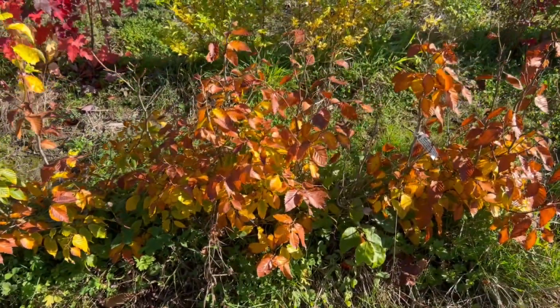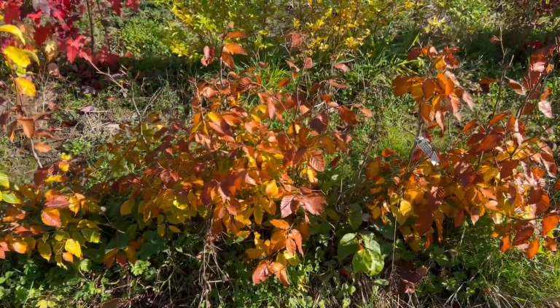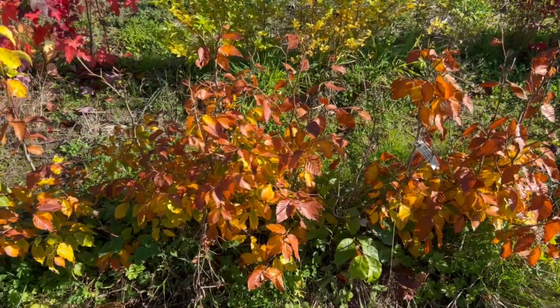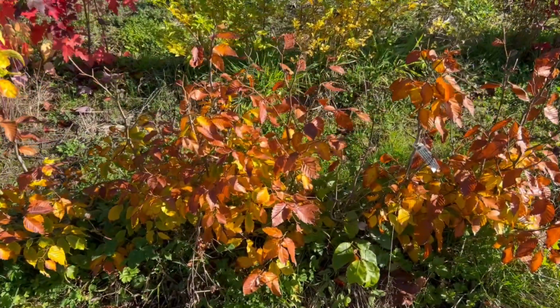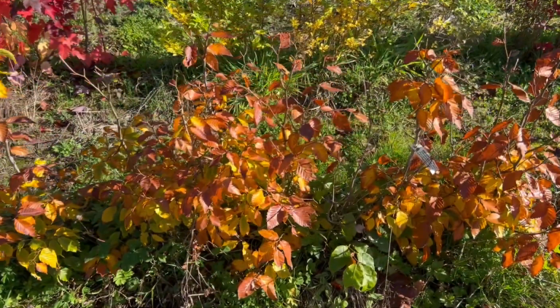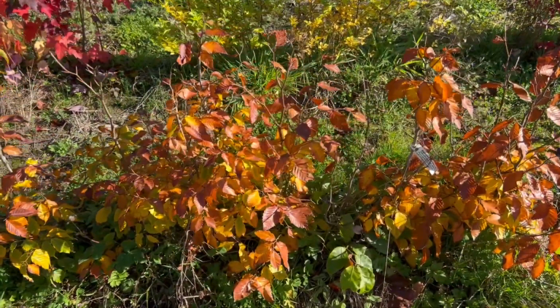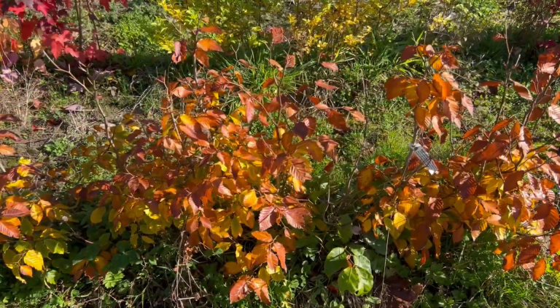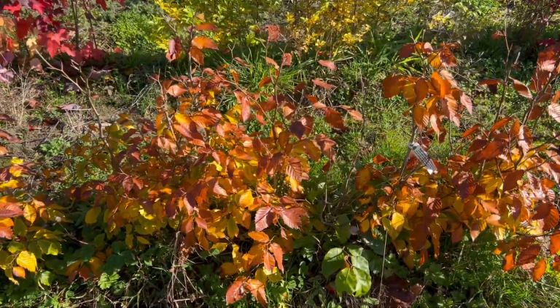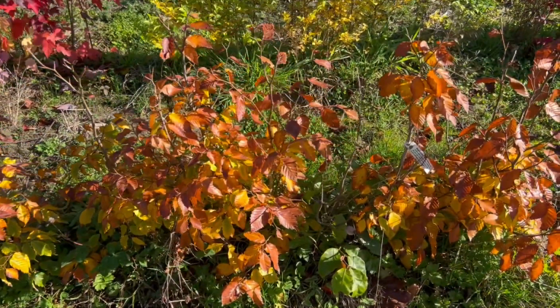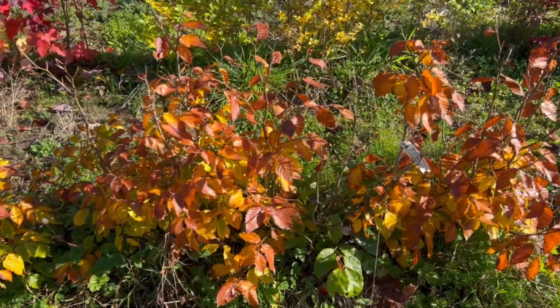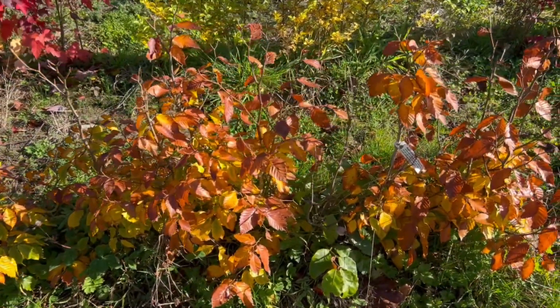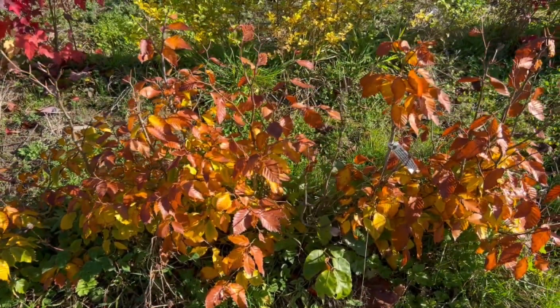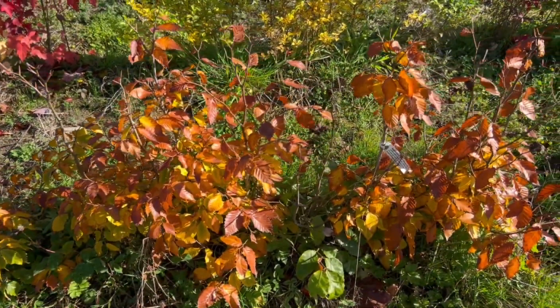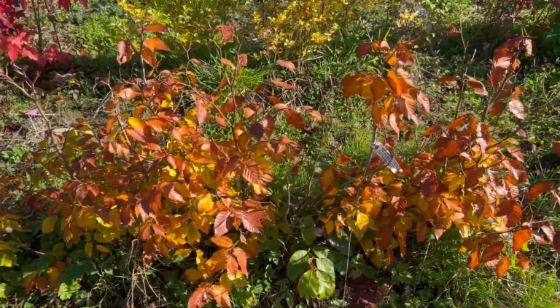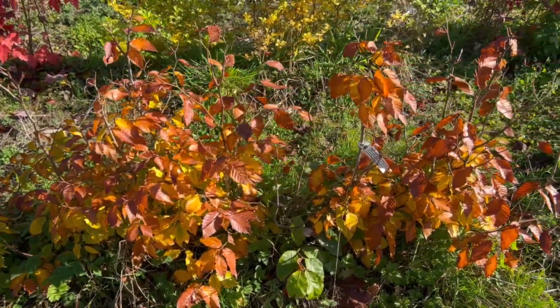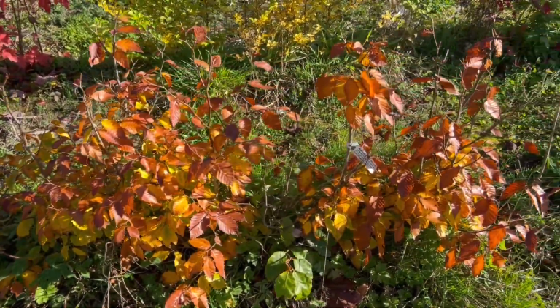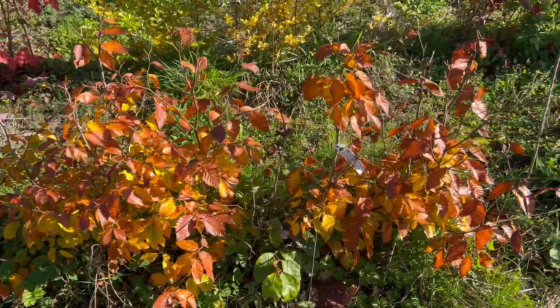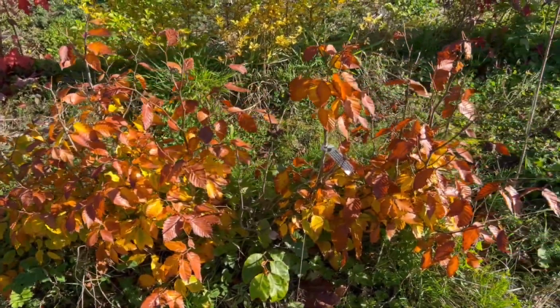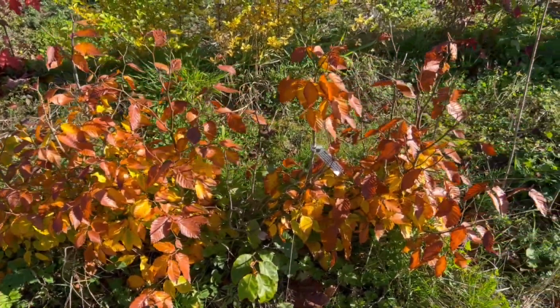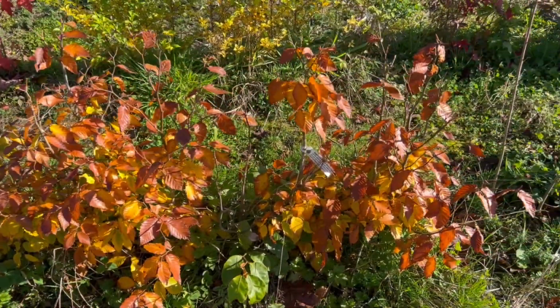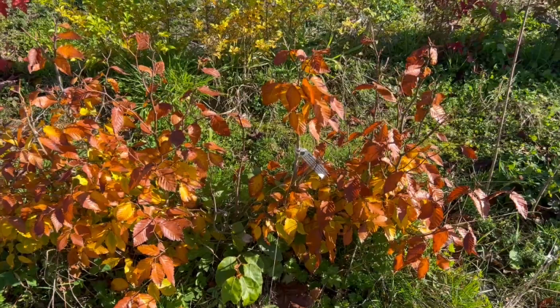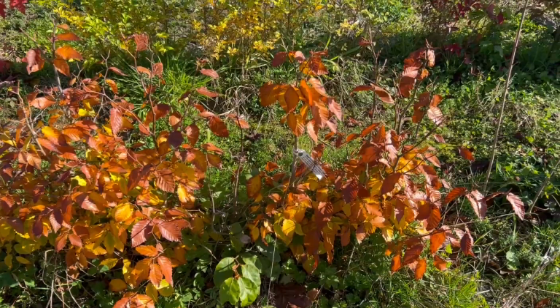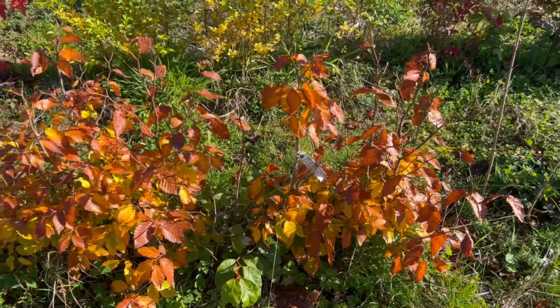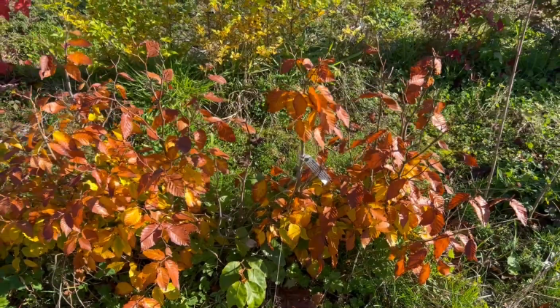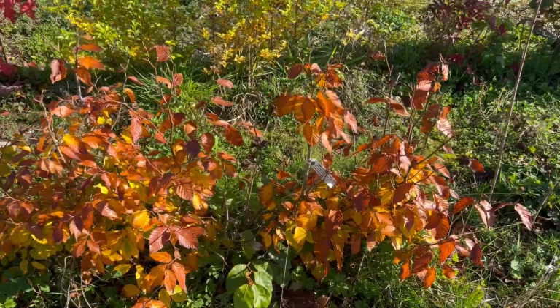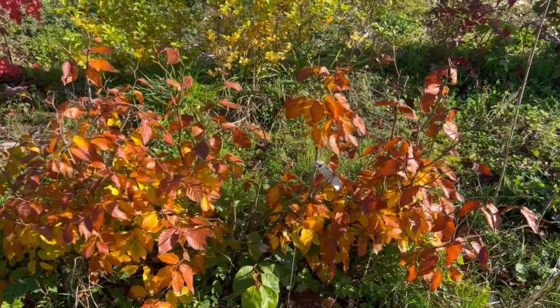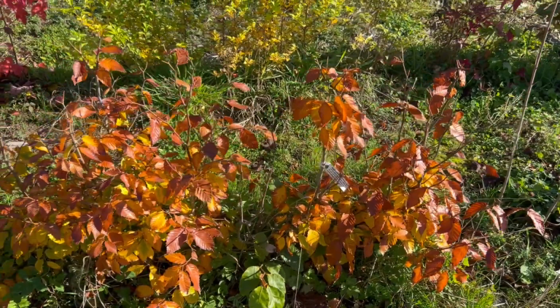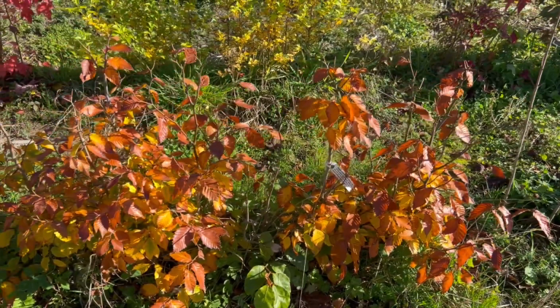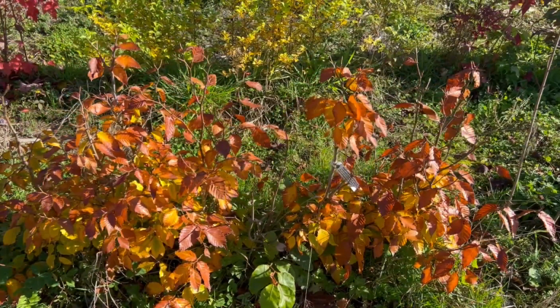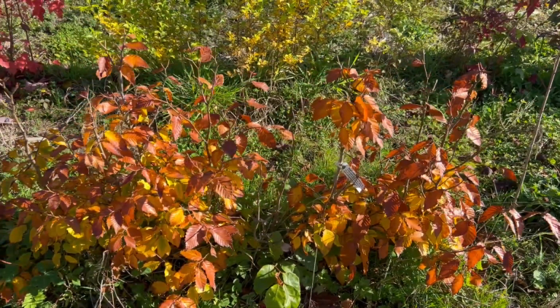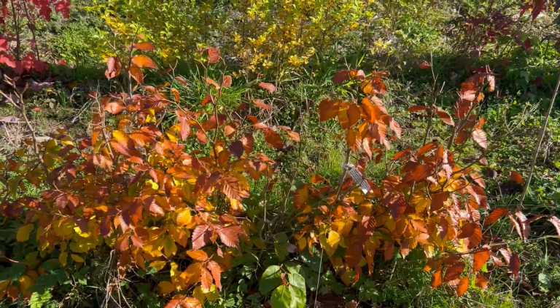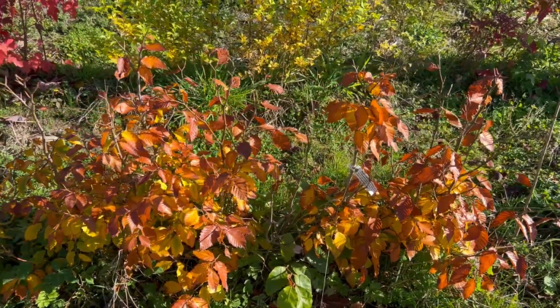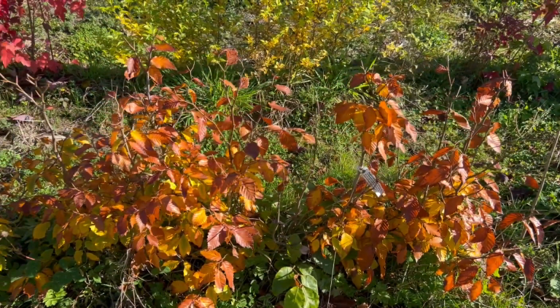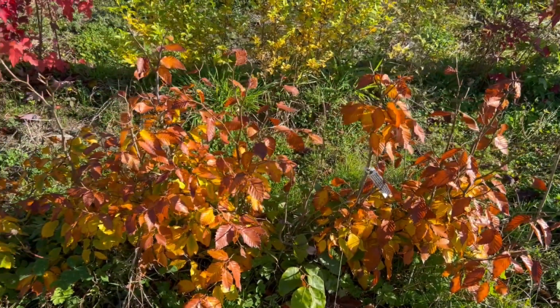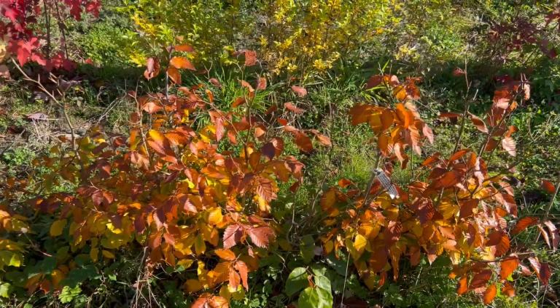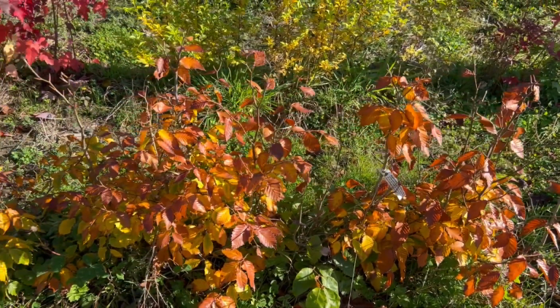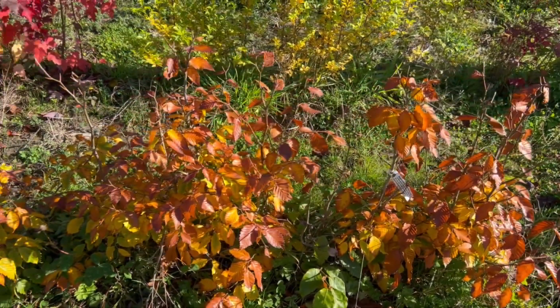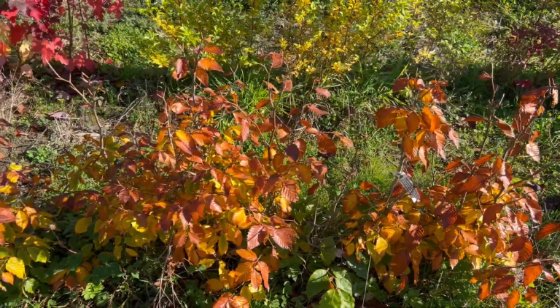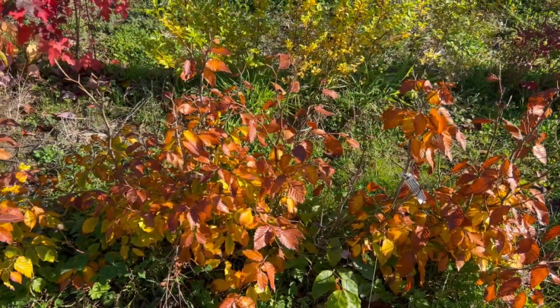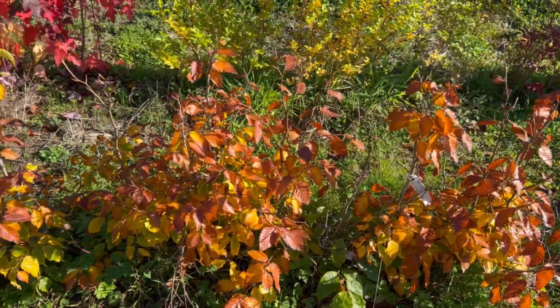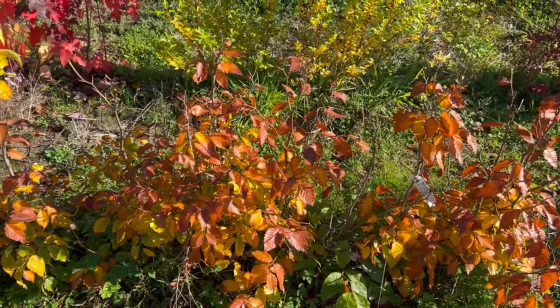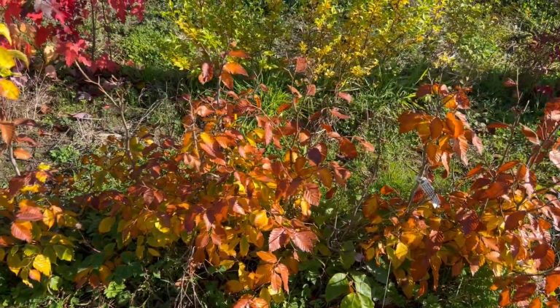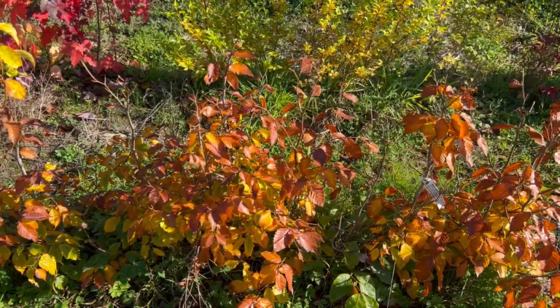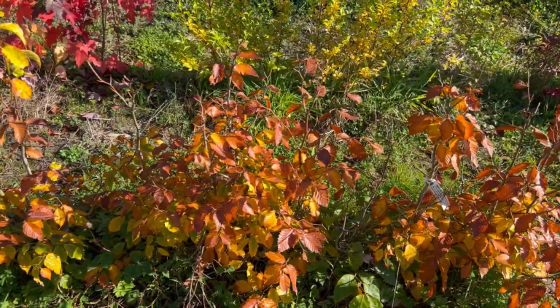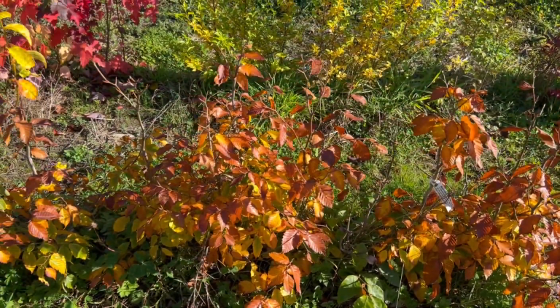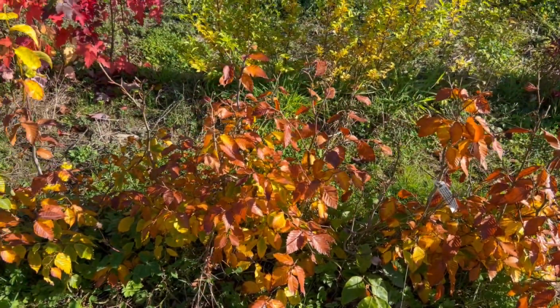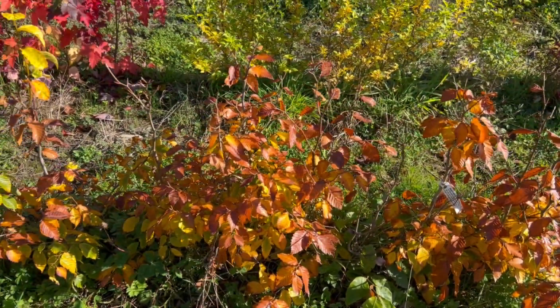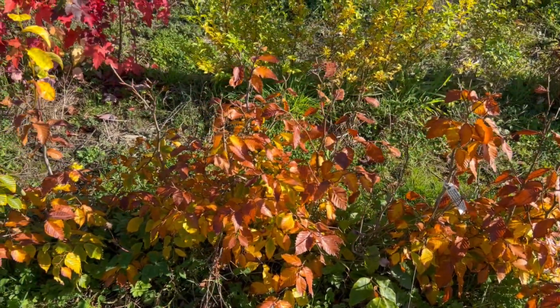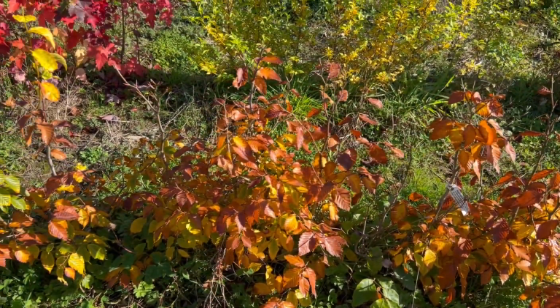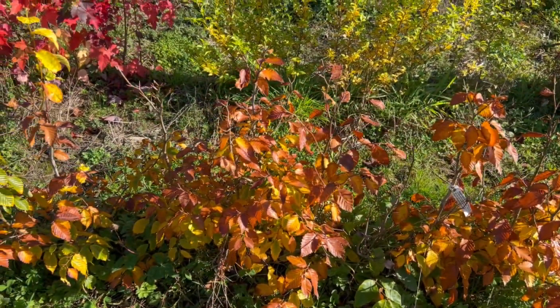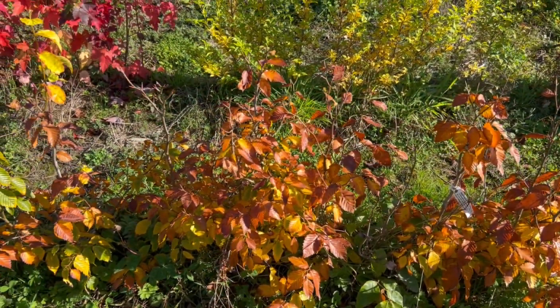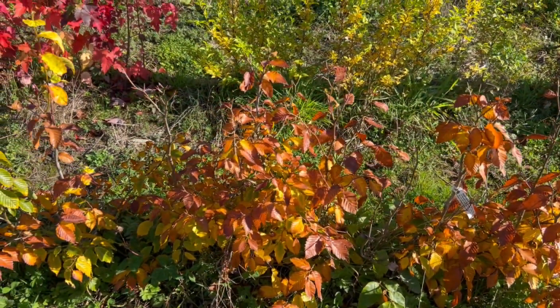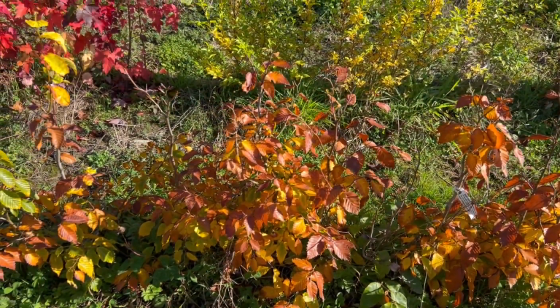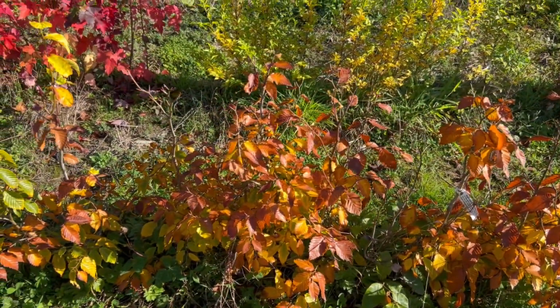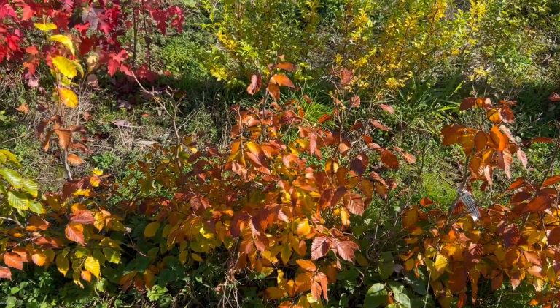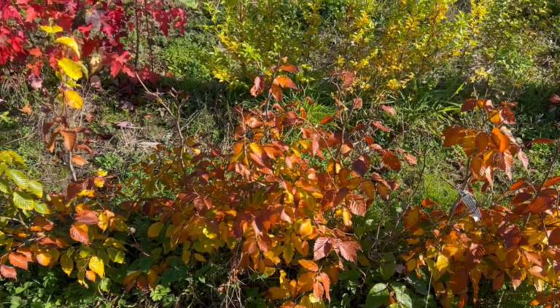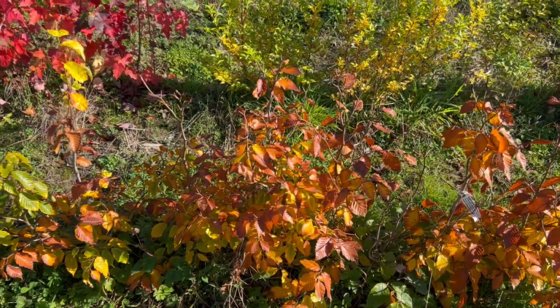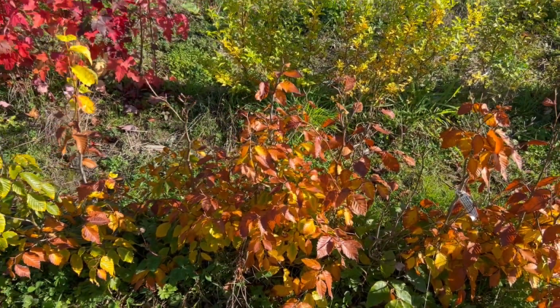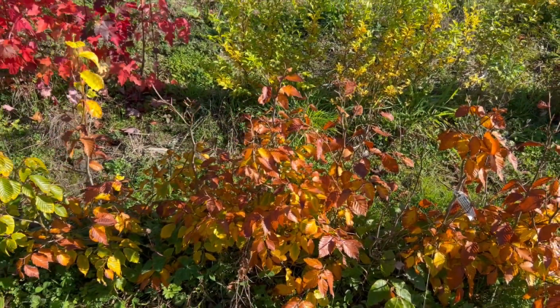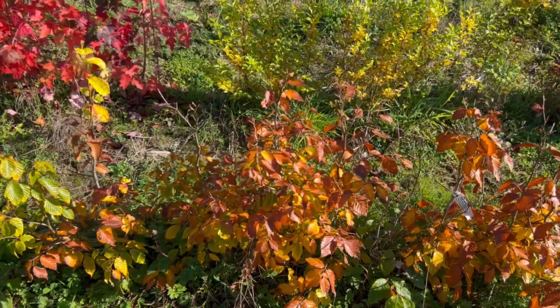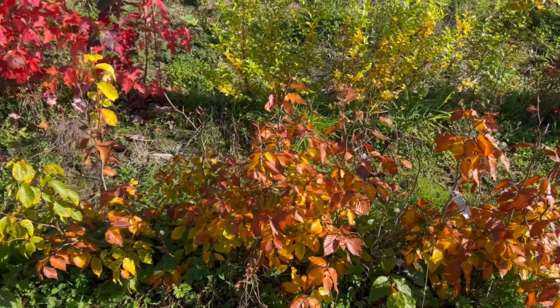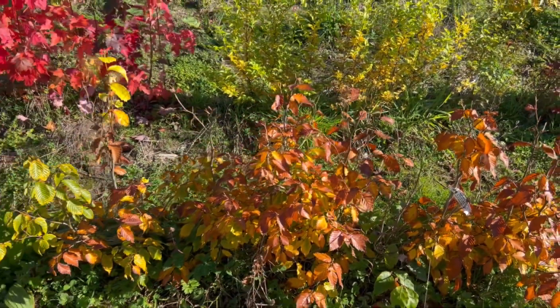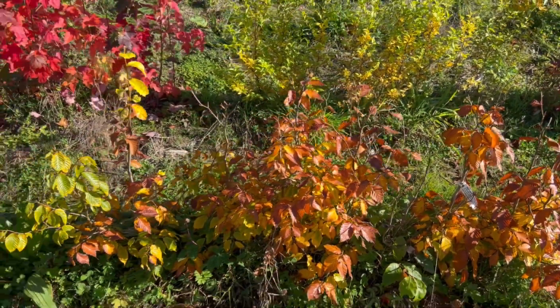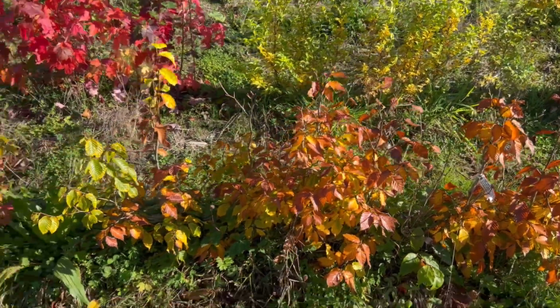Fagus grandifolia from America. Got the same as European beech for colour.